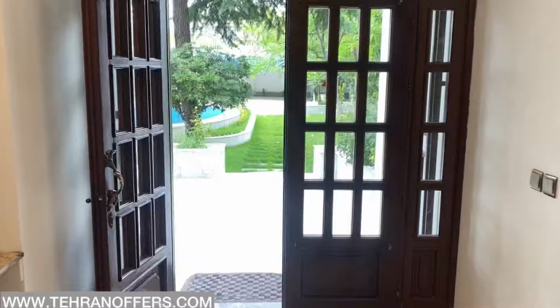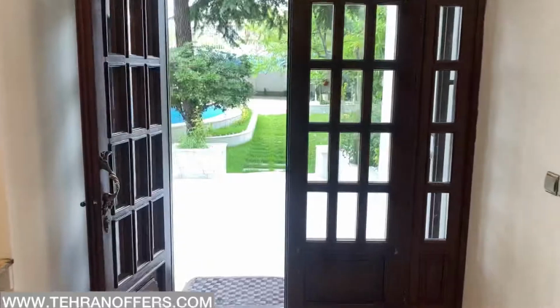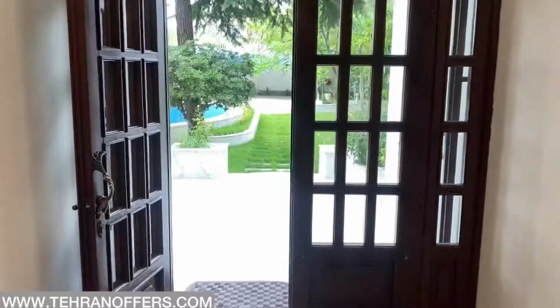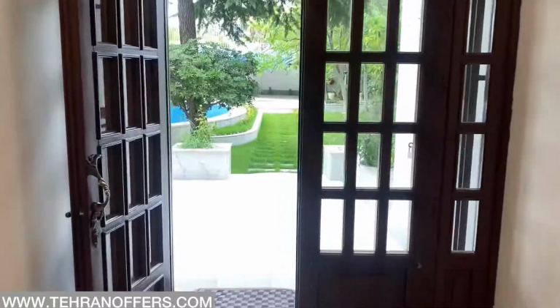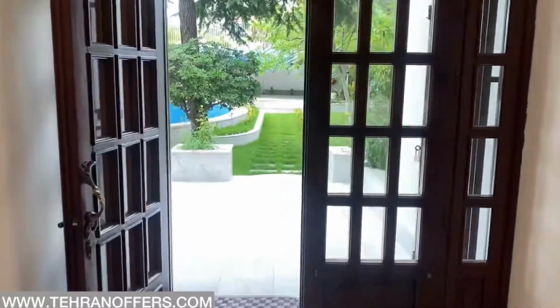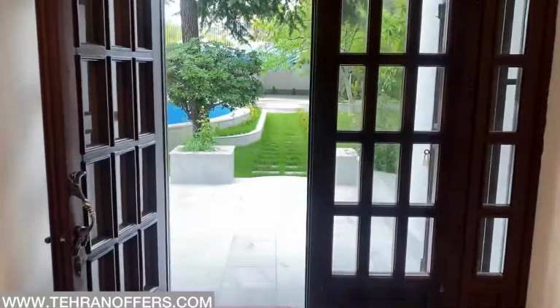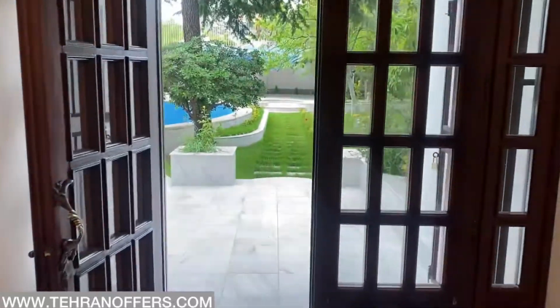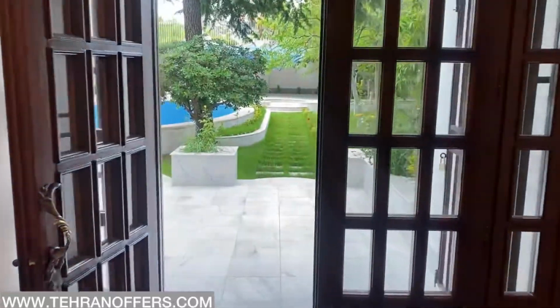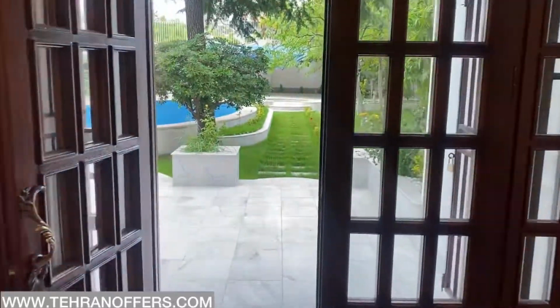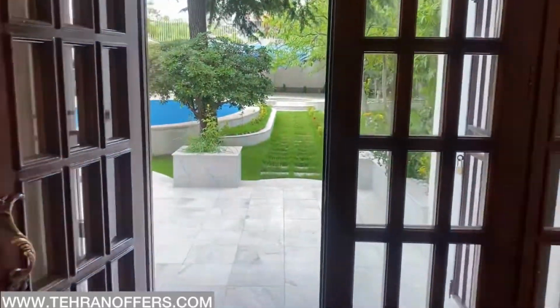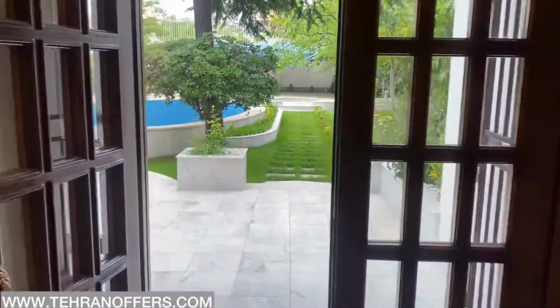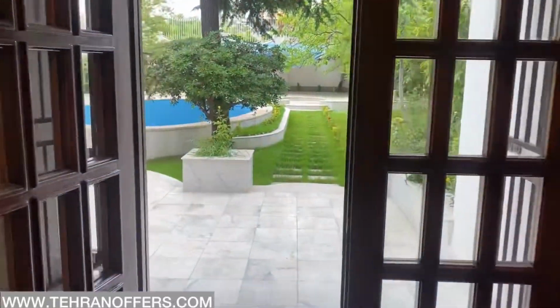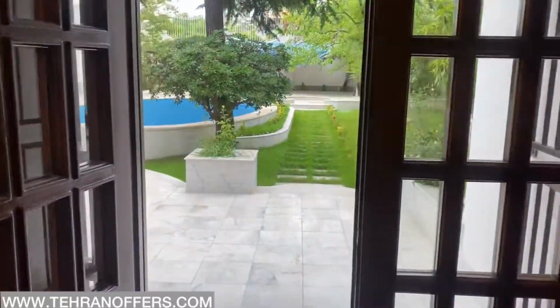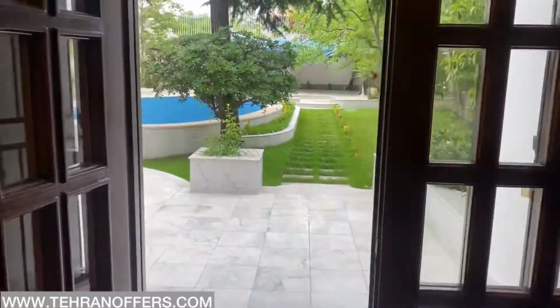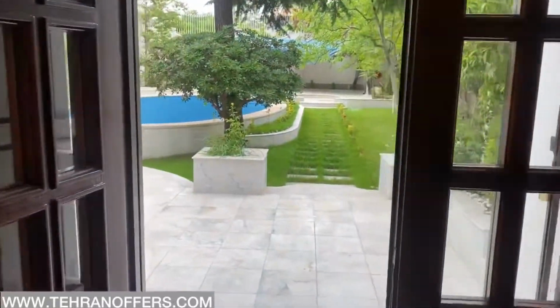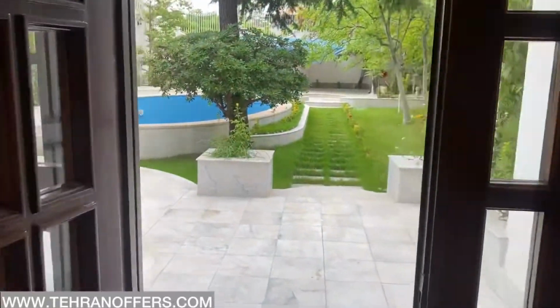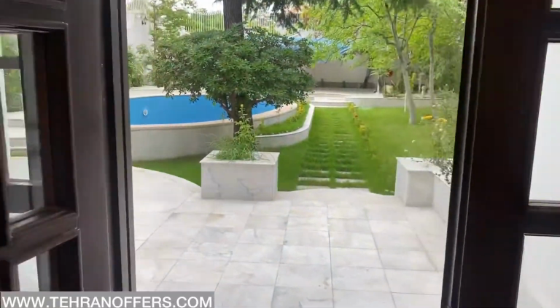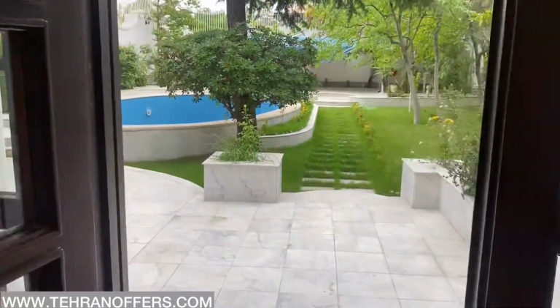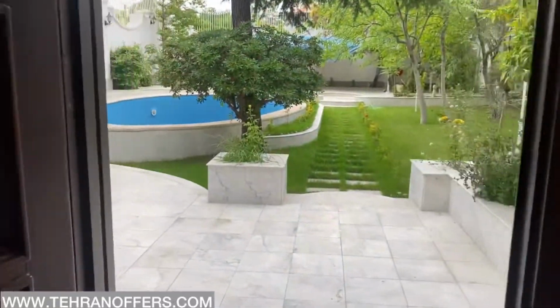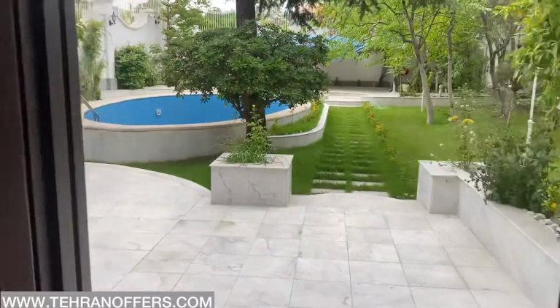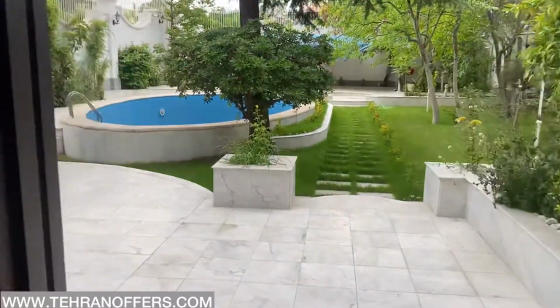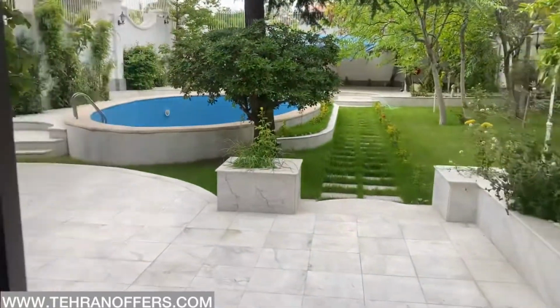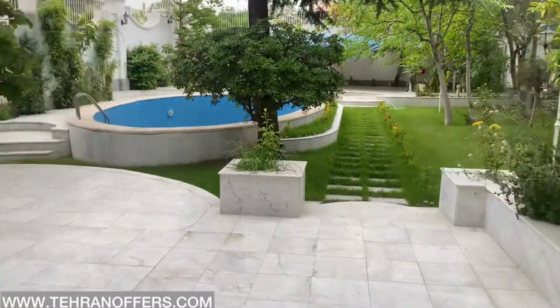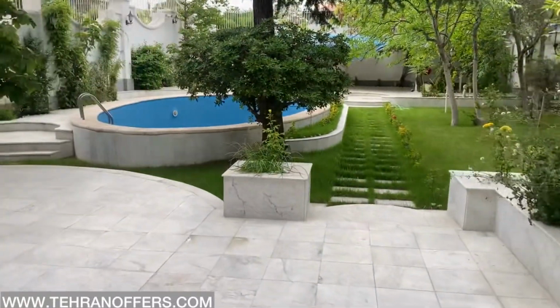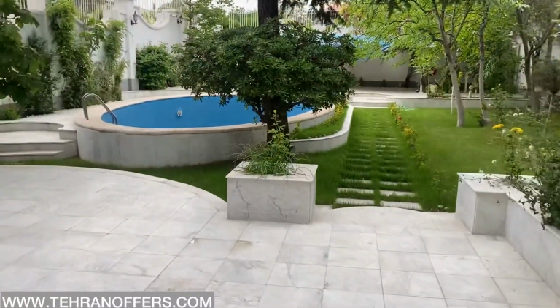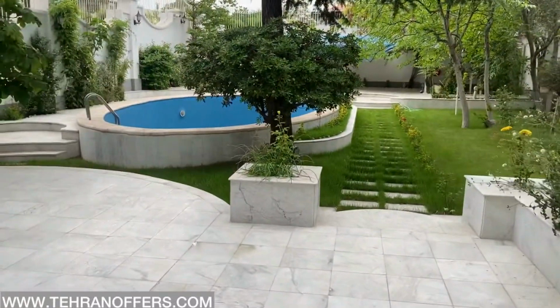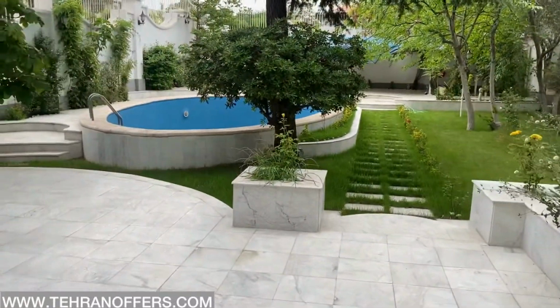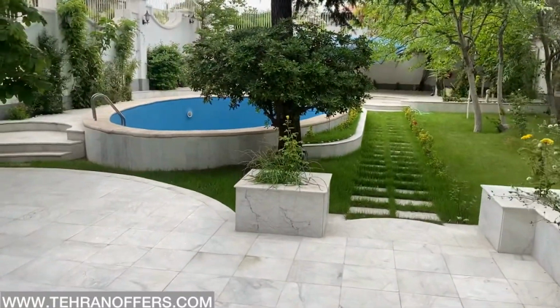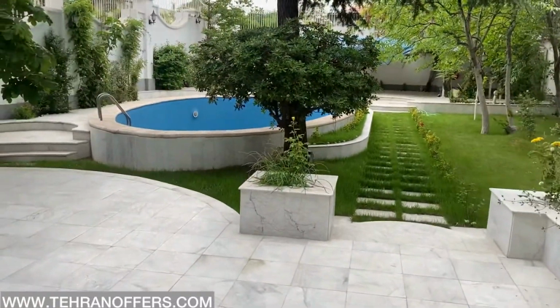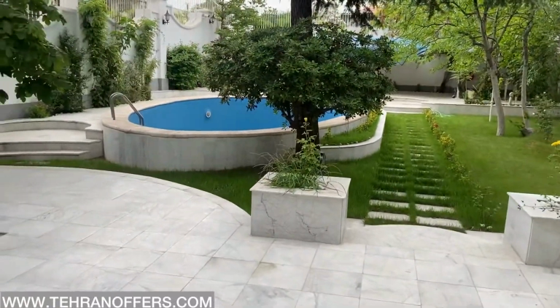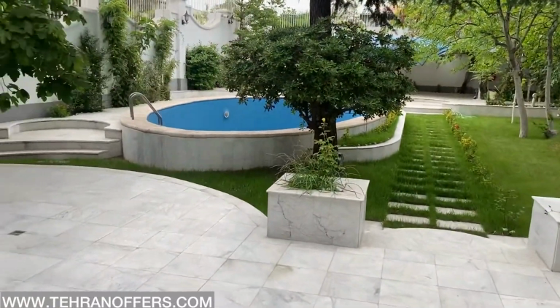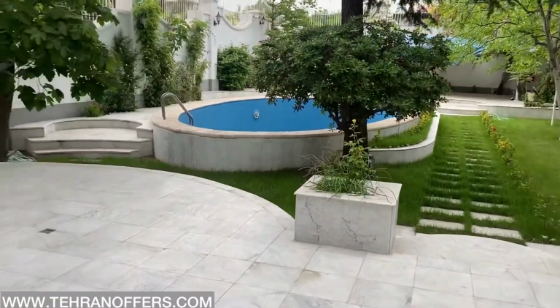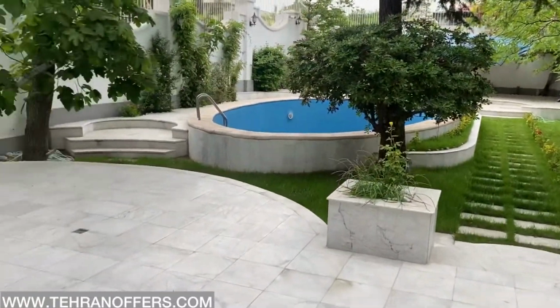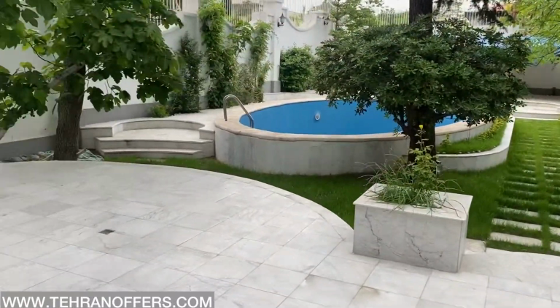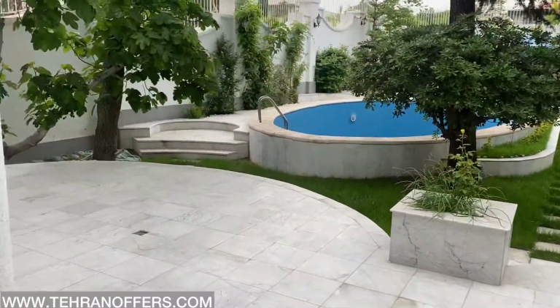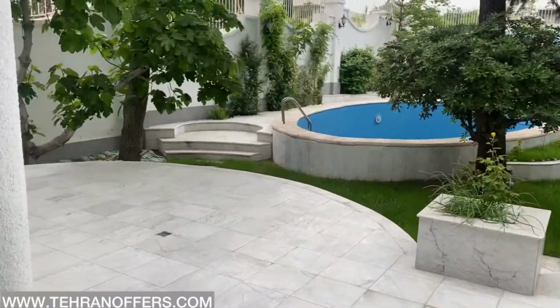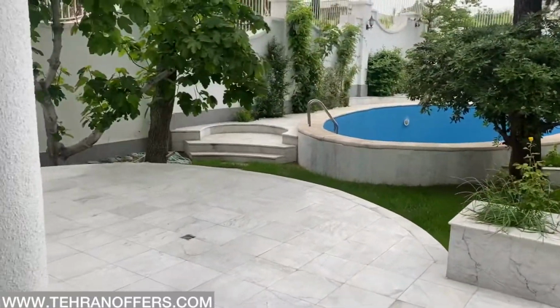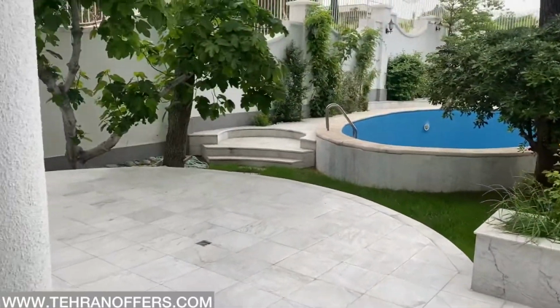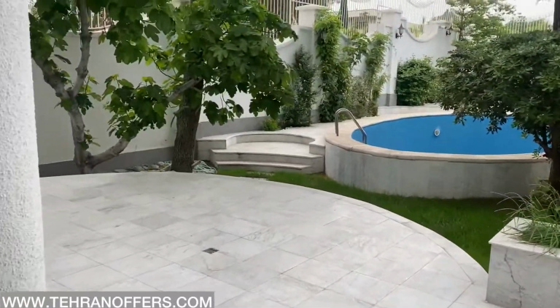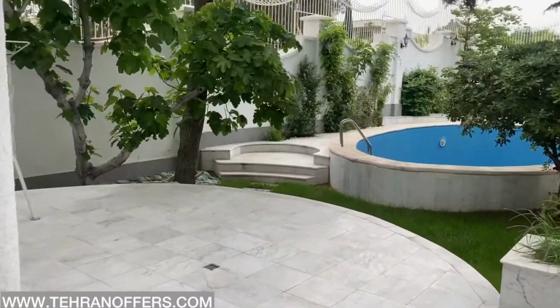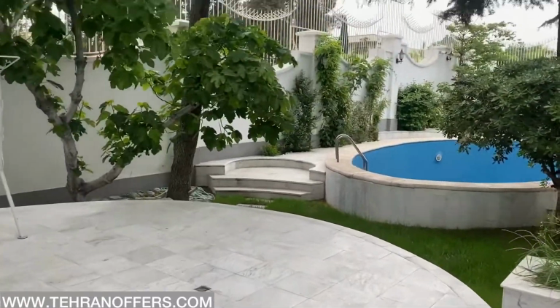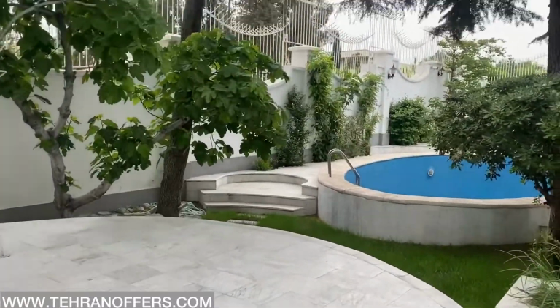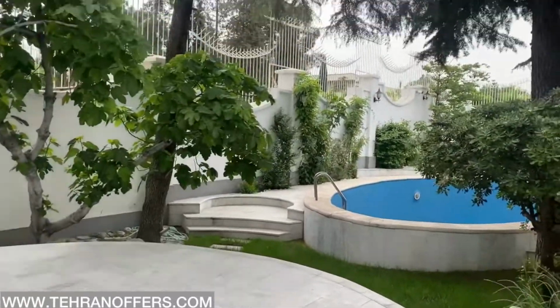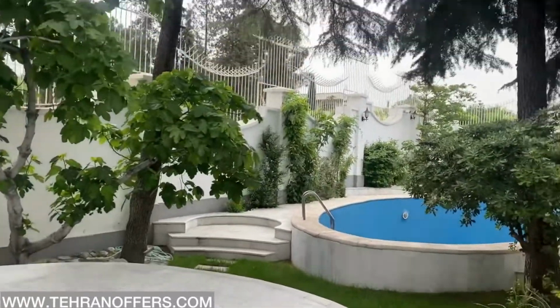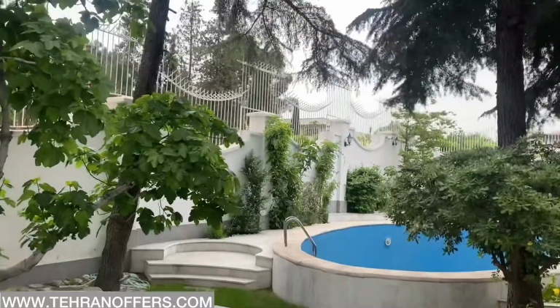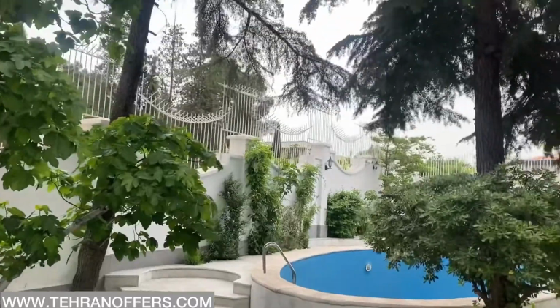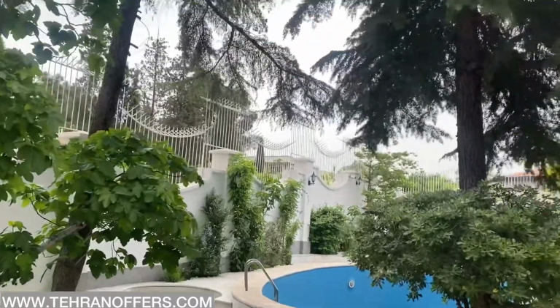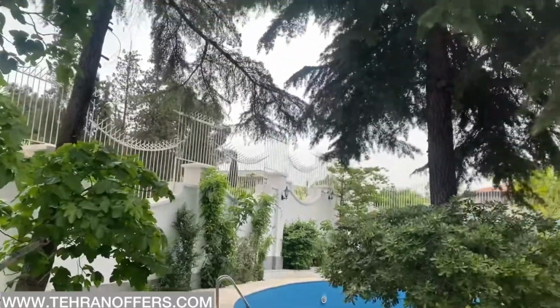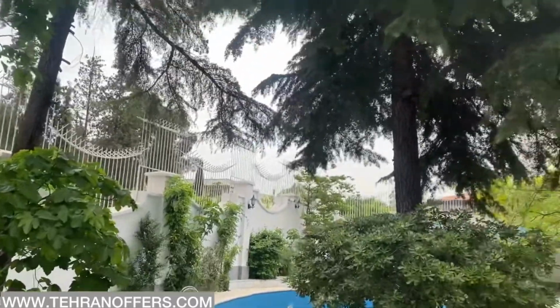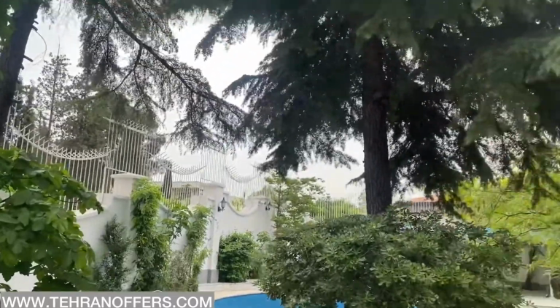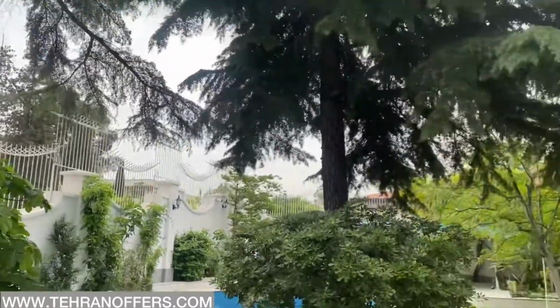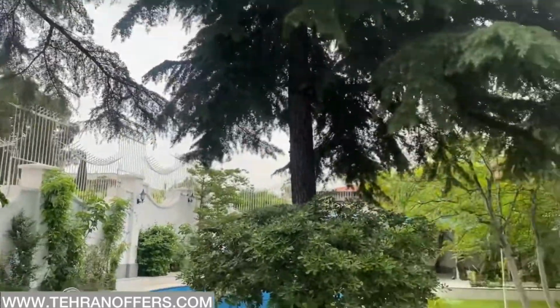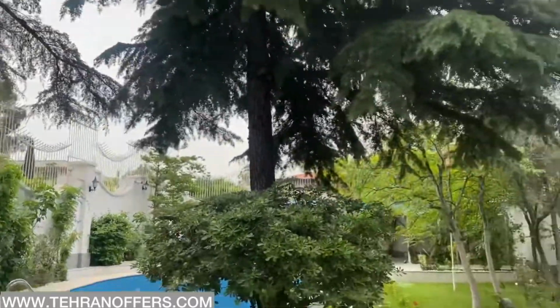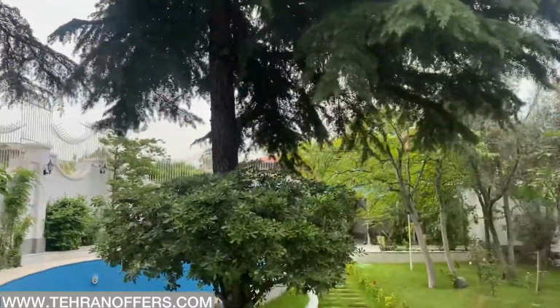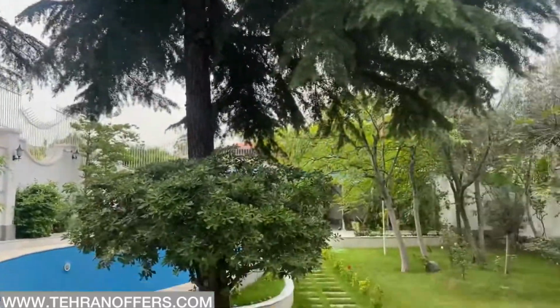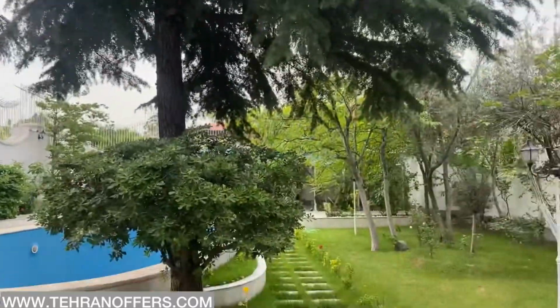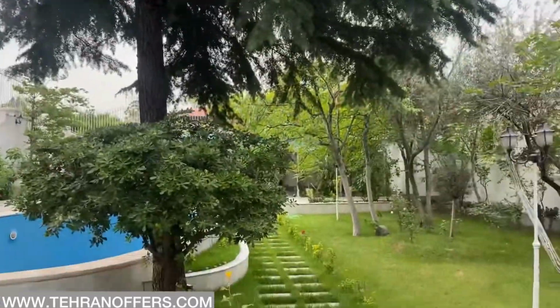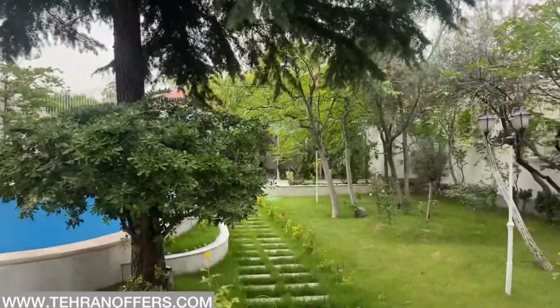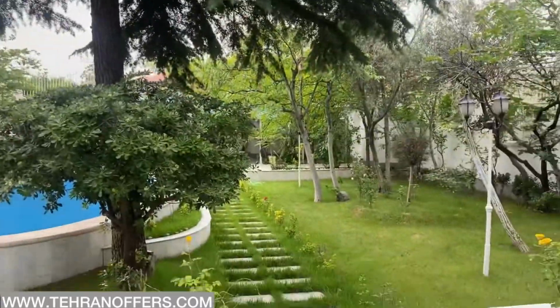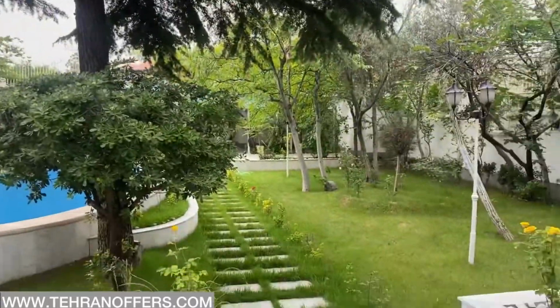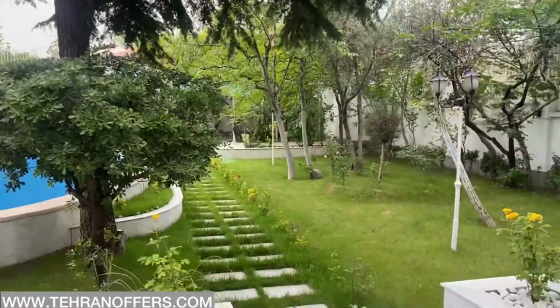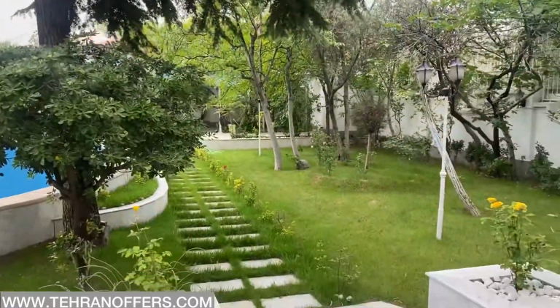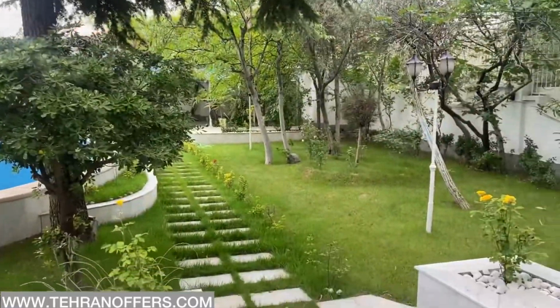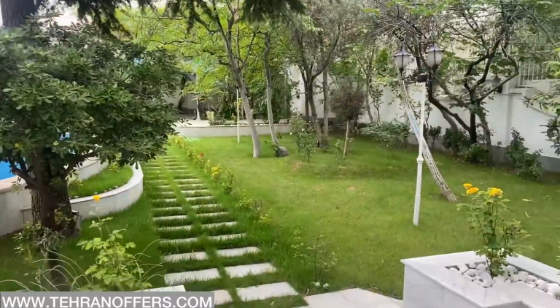Here's the entrance to one of the yard areas. There are beautiful old trees in this yard.